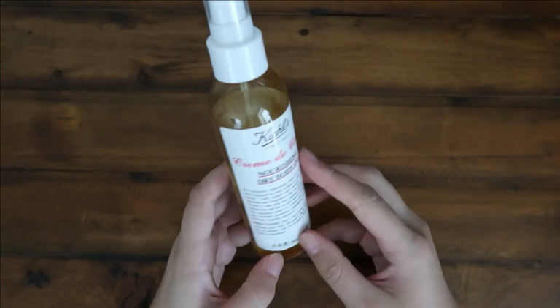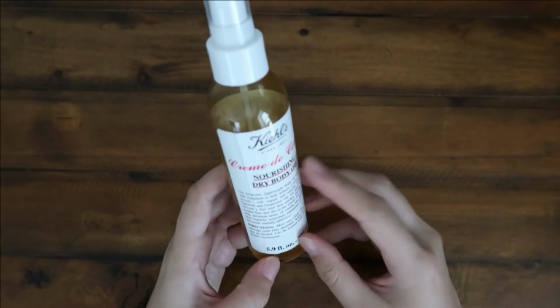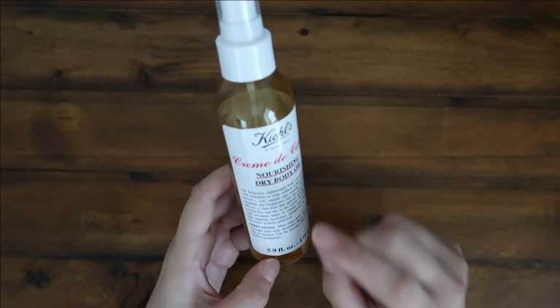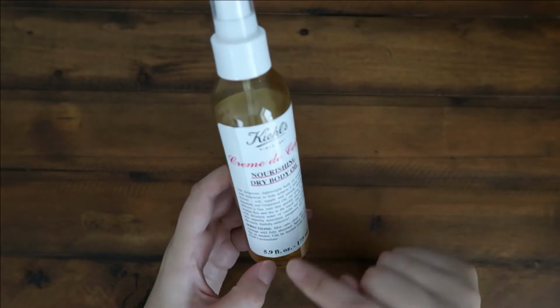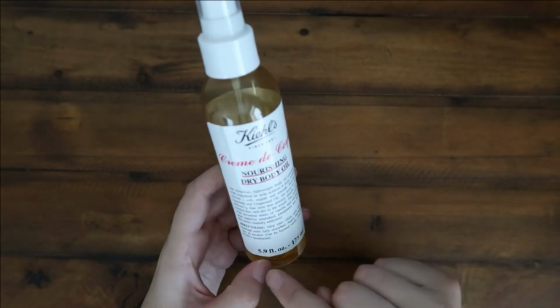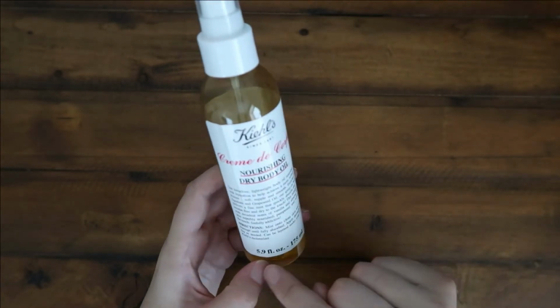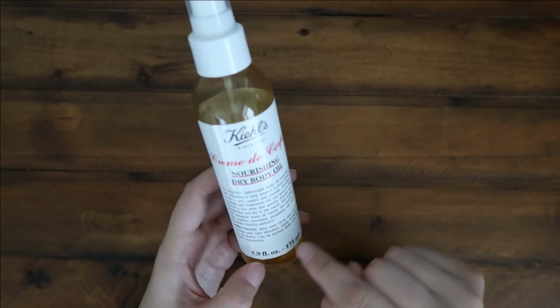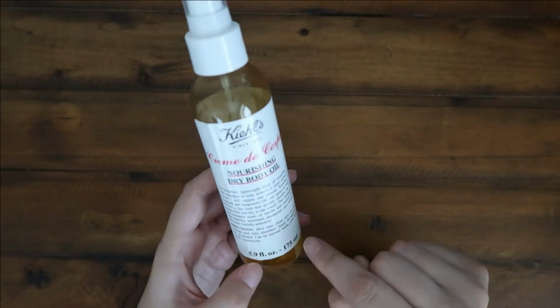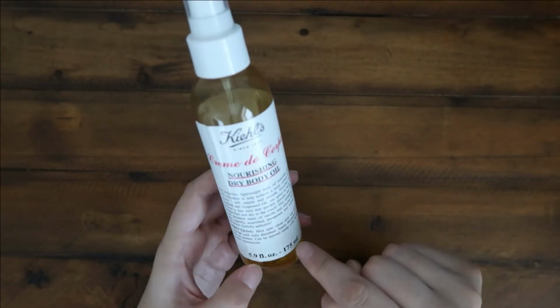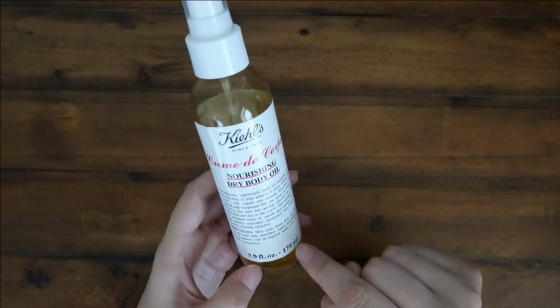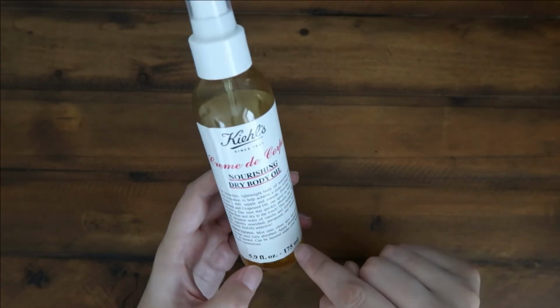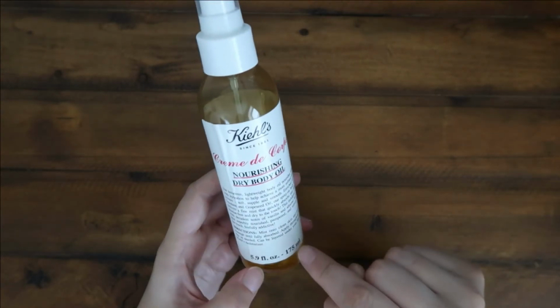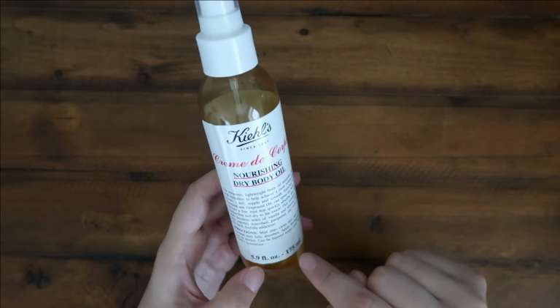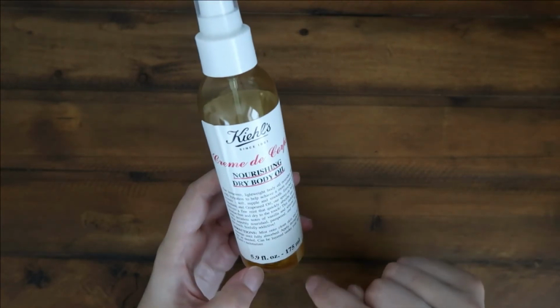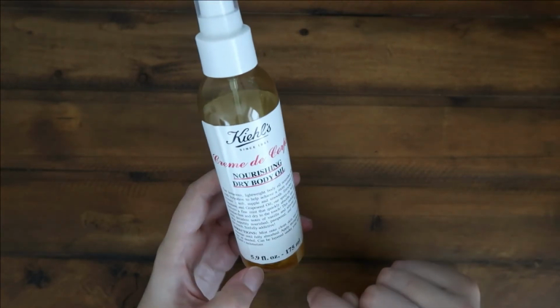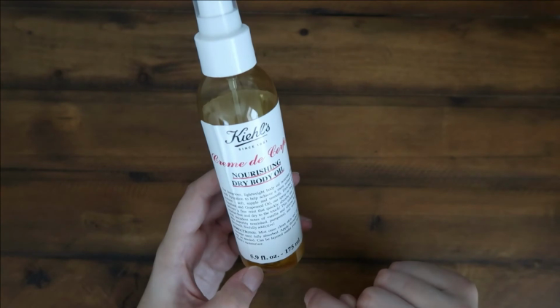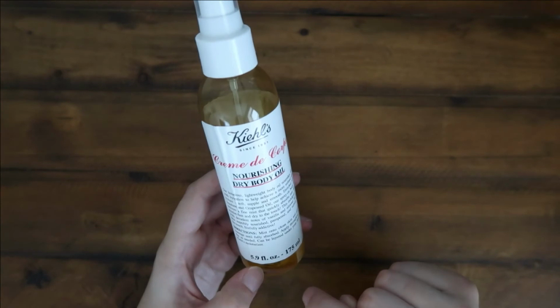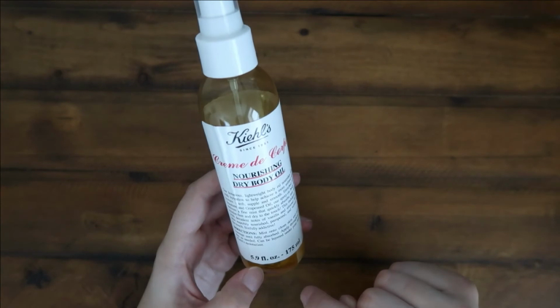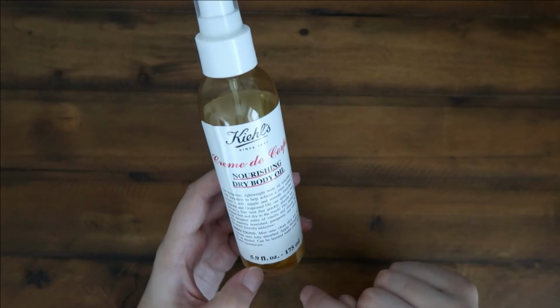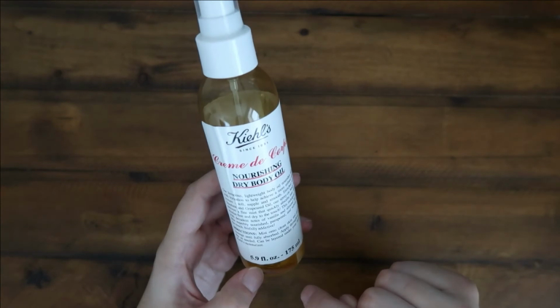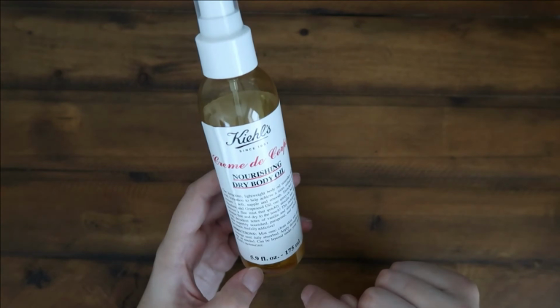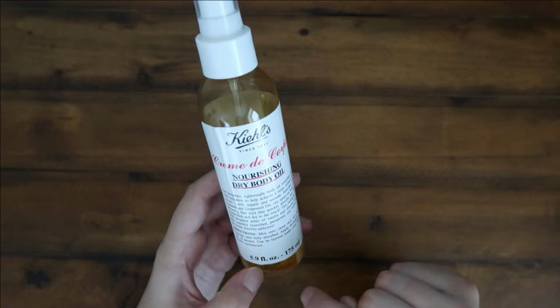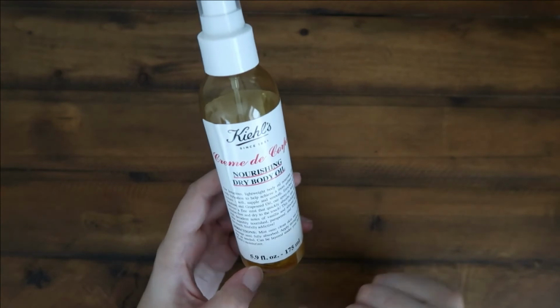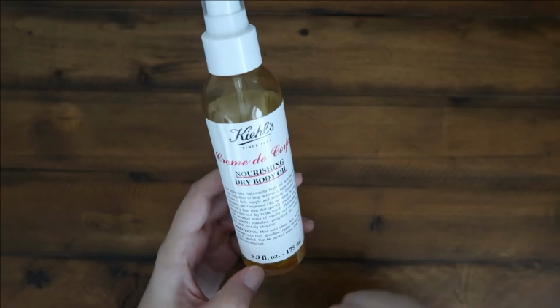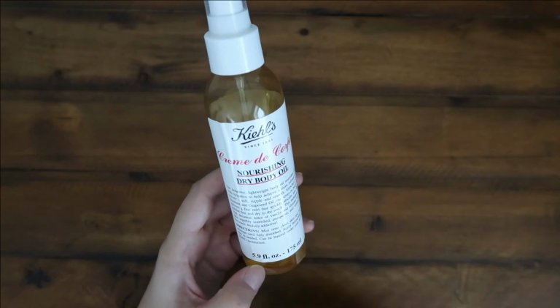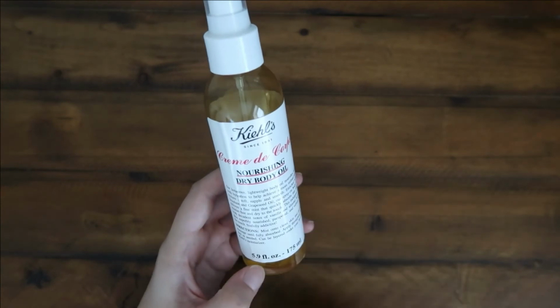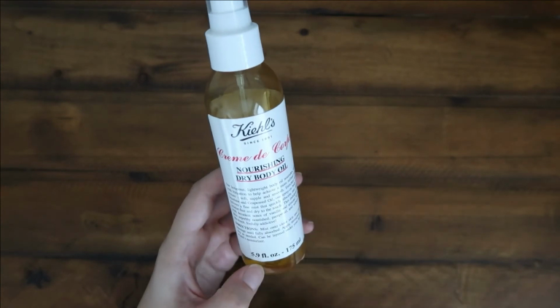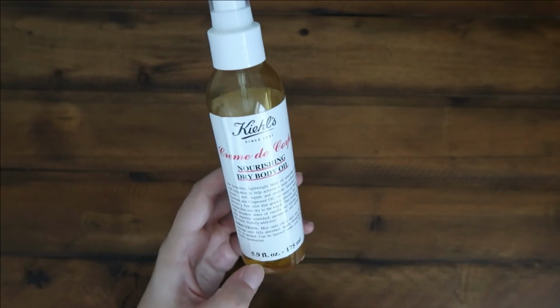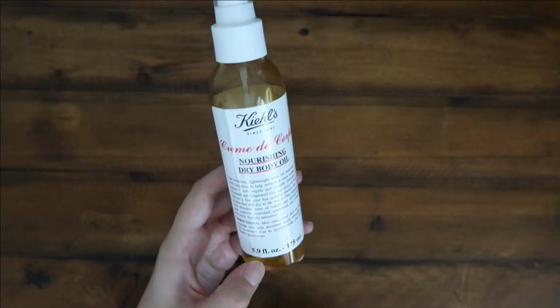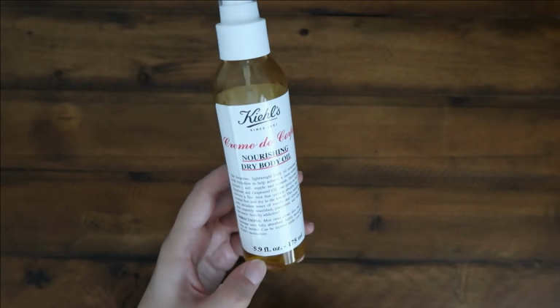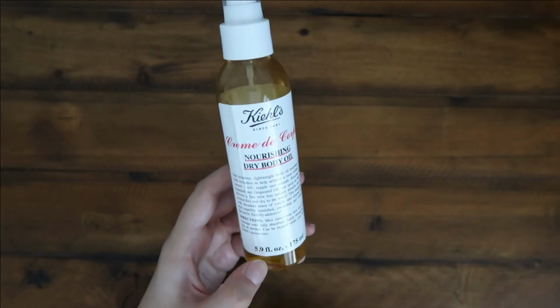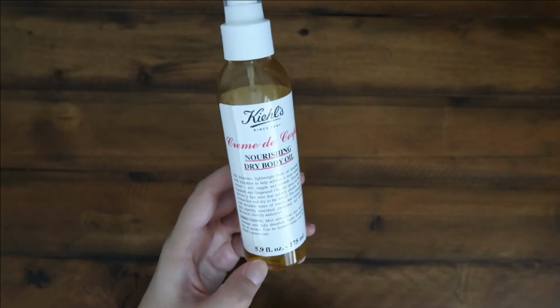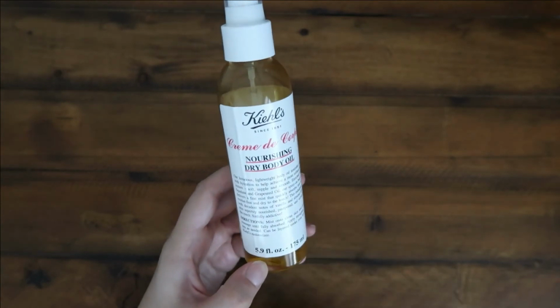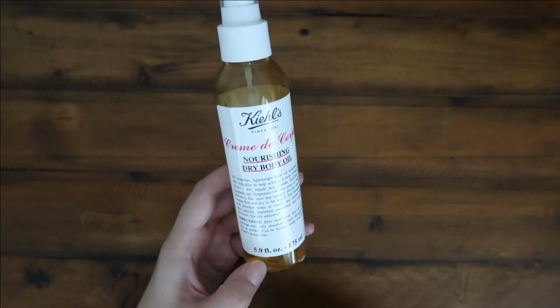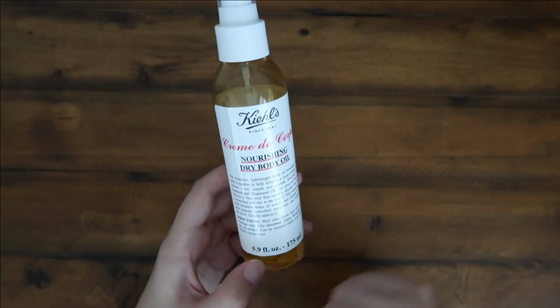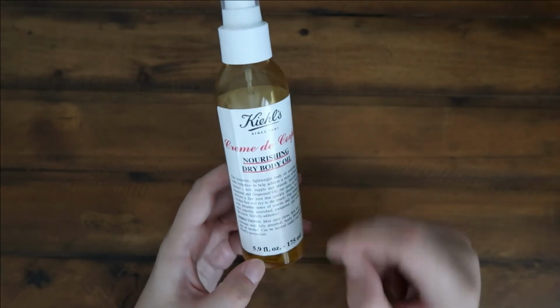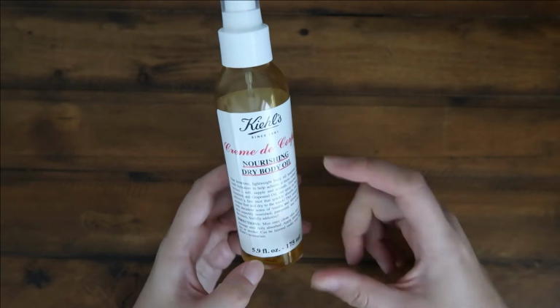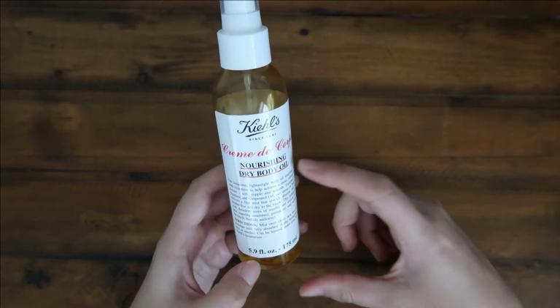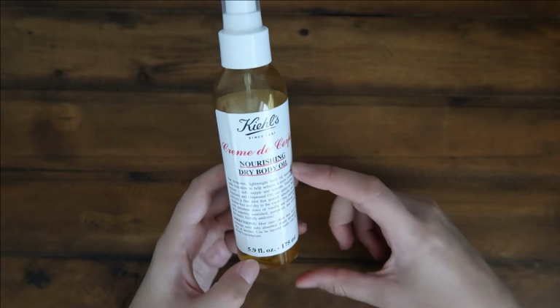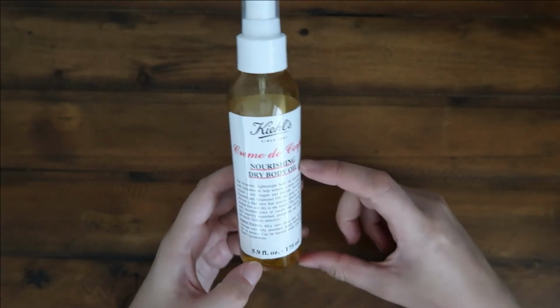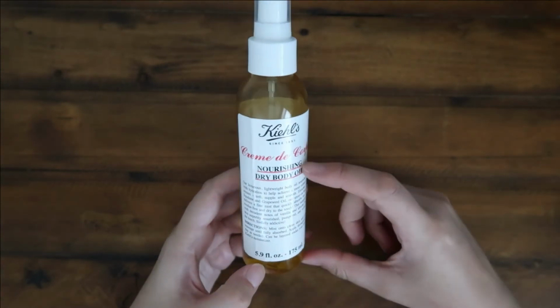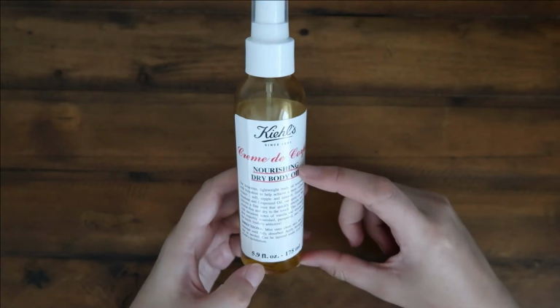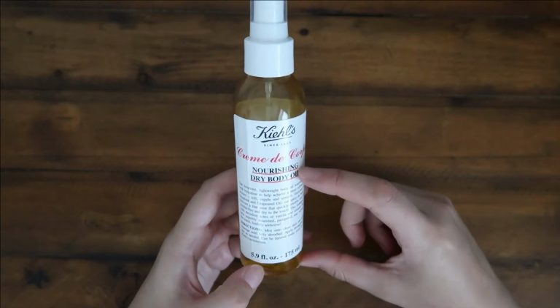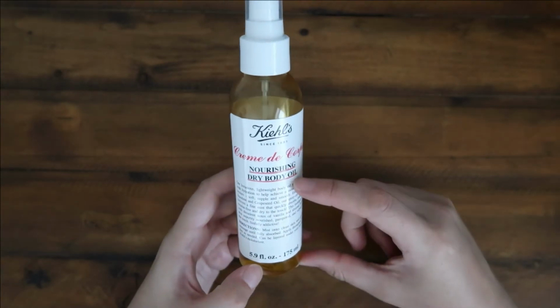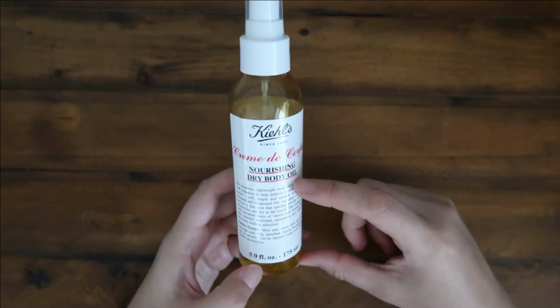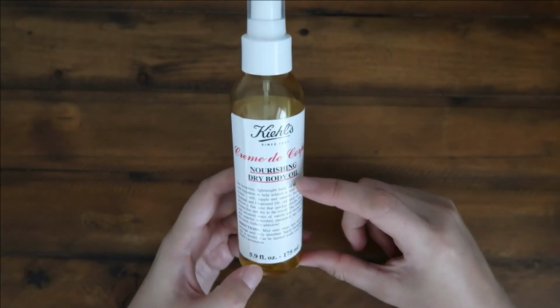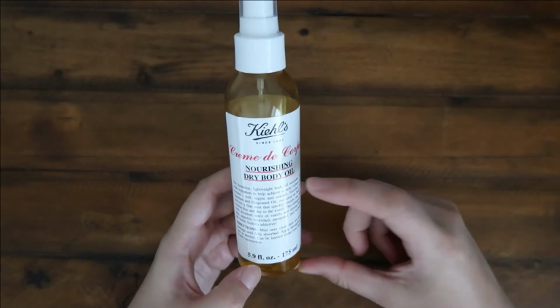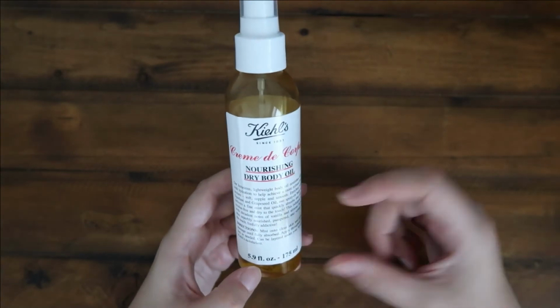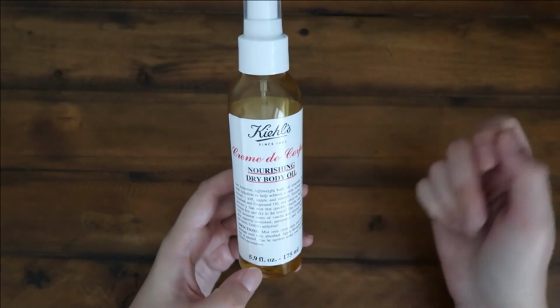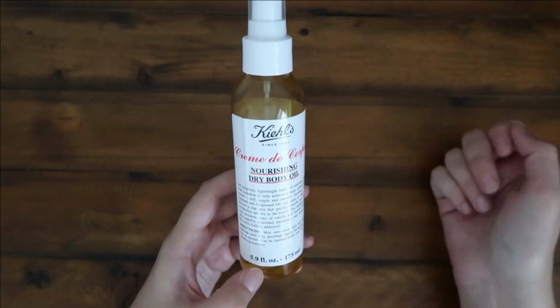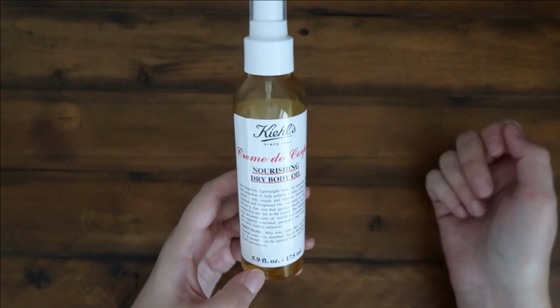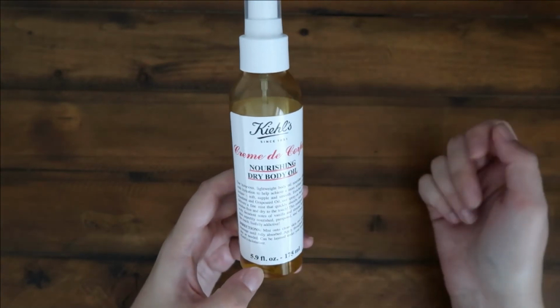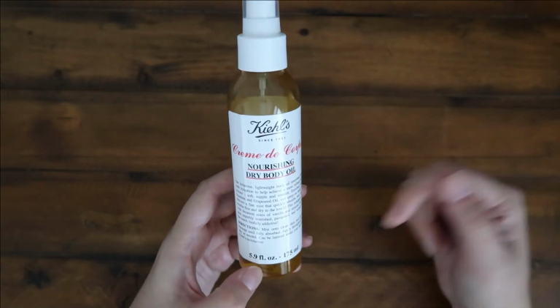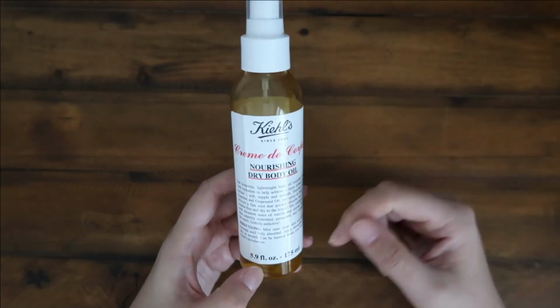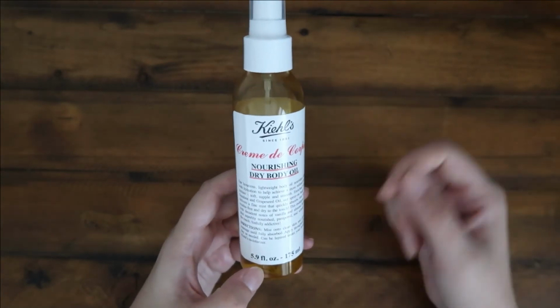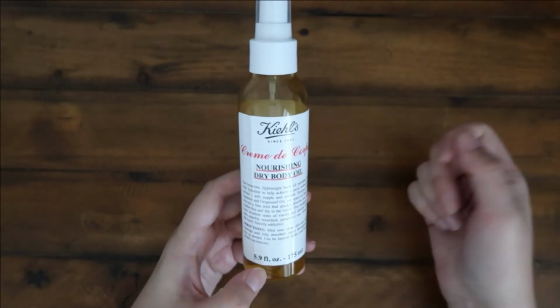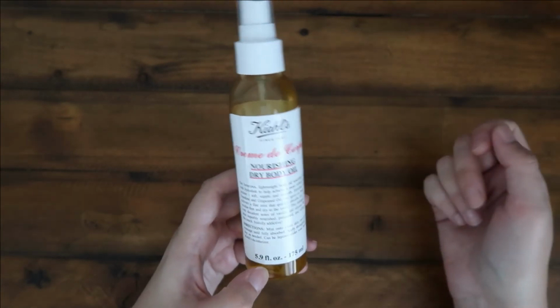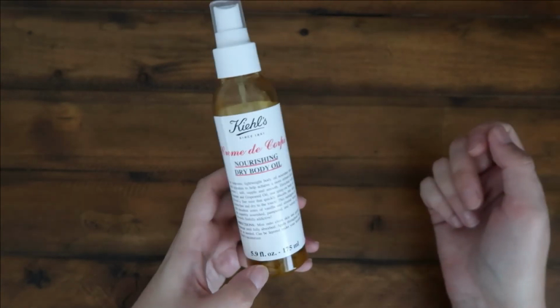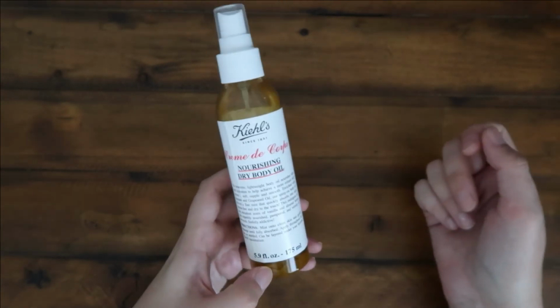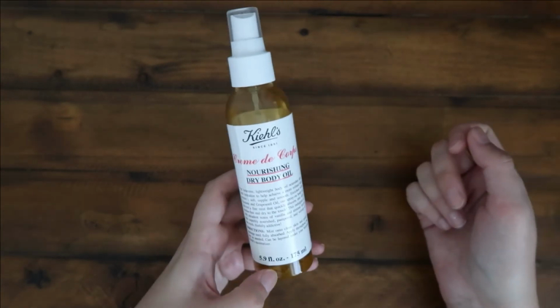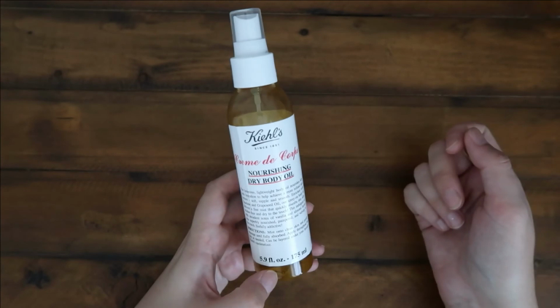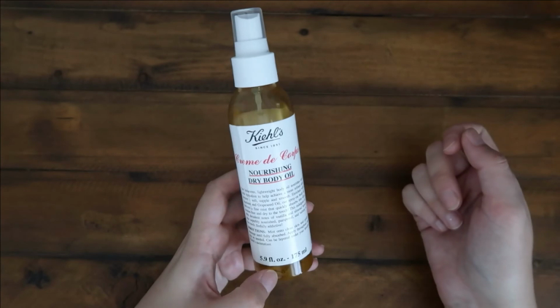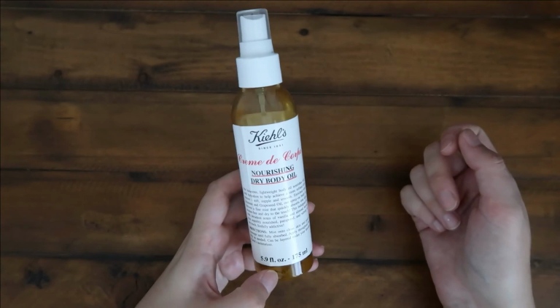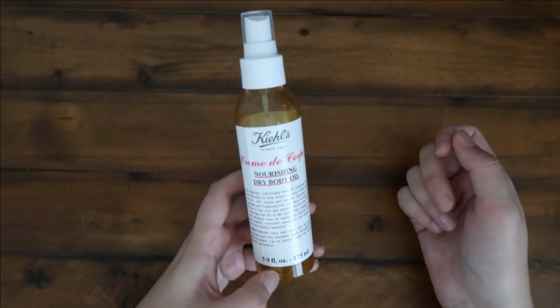This is the bigger size — the 5.9 fluid ounce. It also does come in a smaller size if you guys want to try that first.